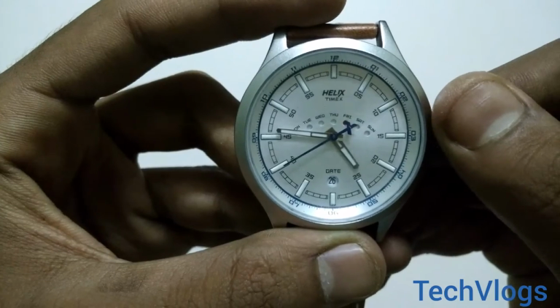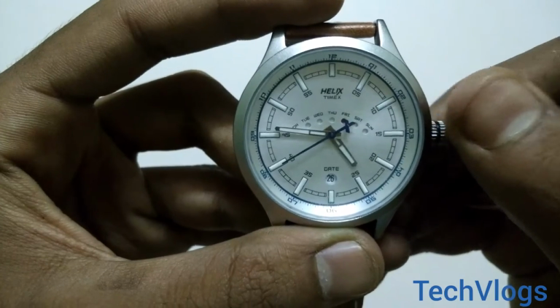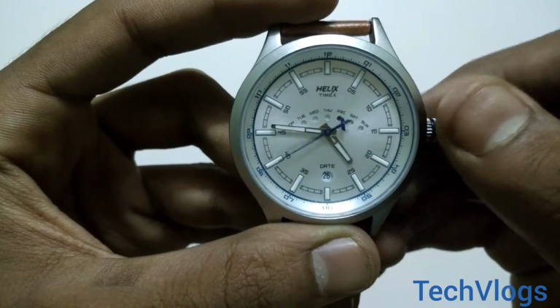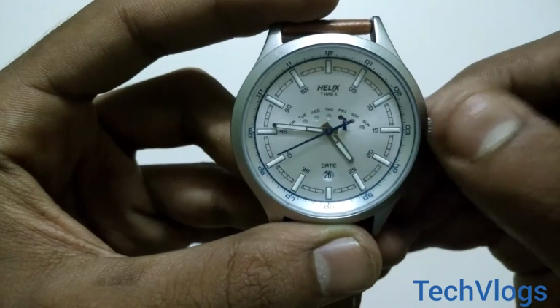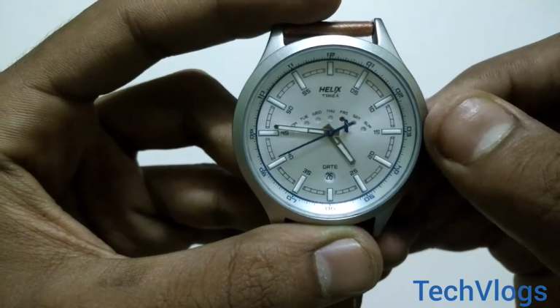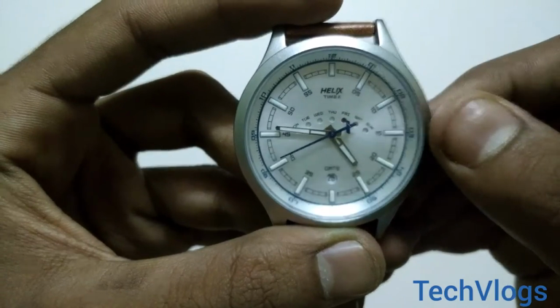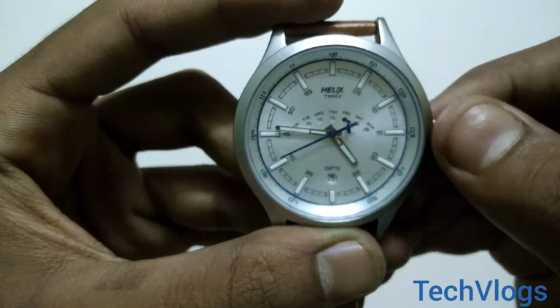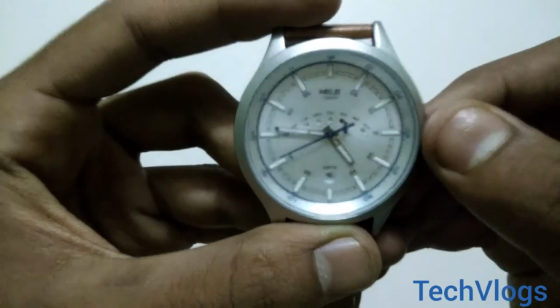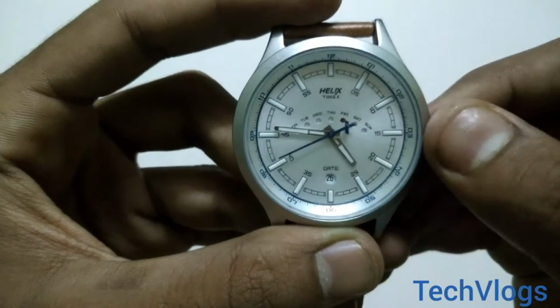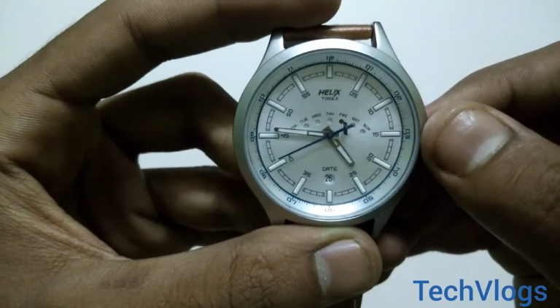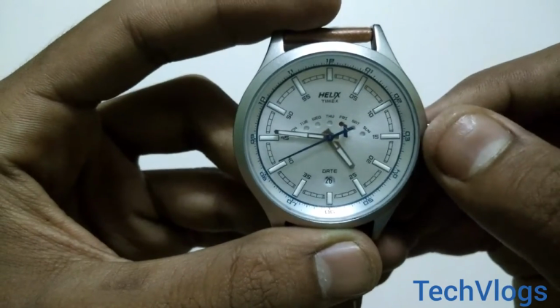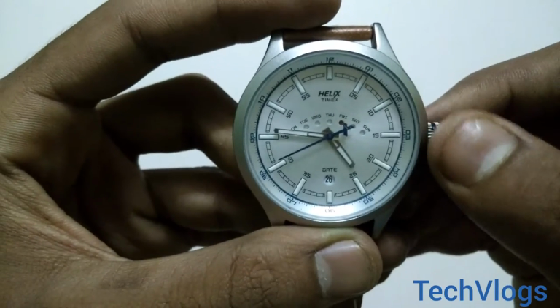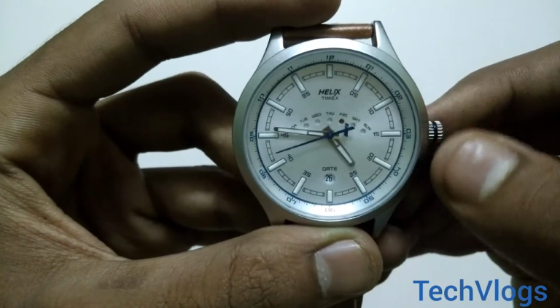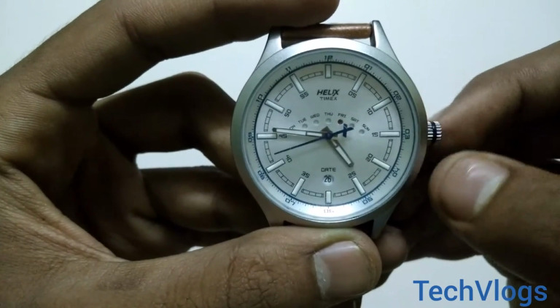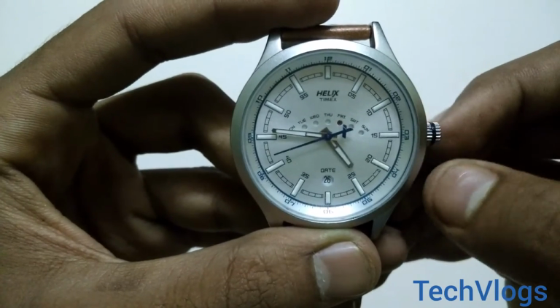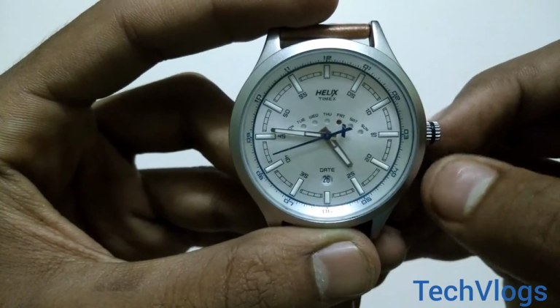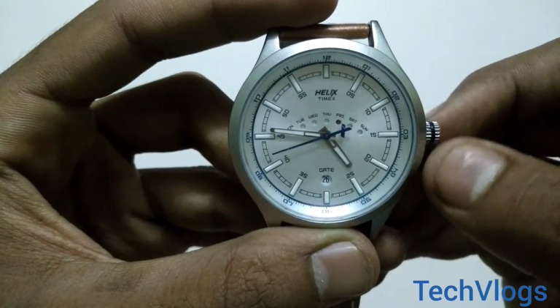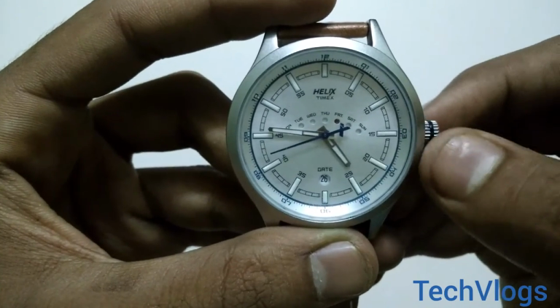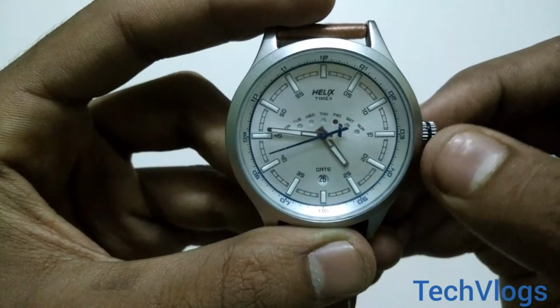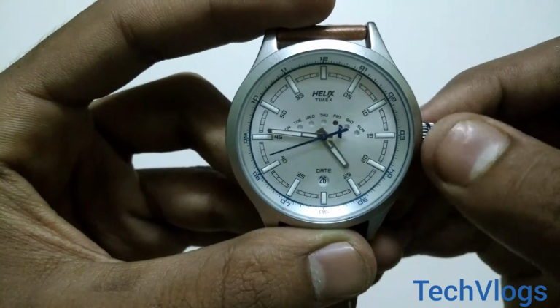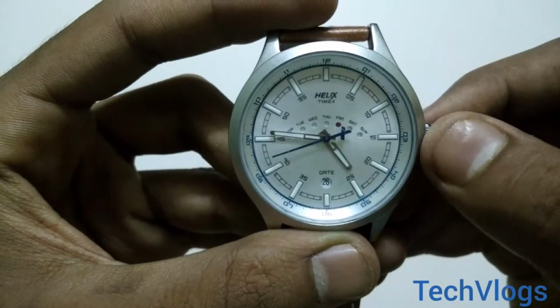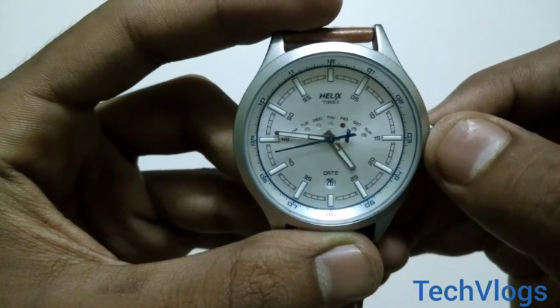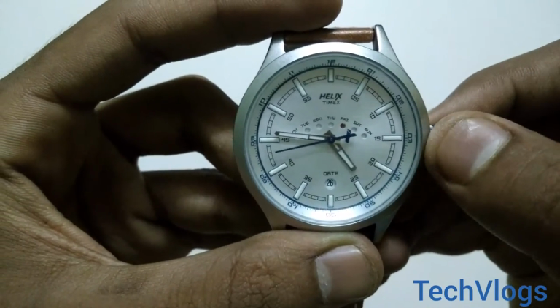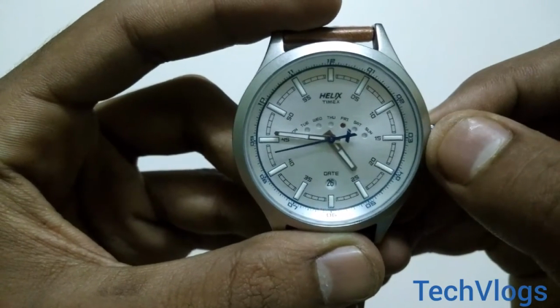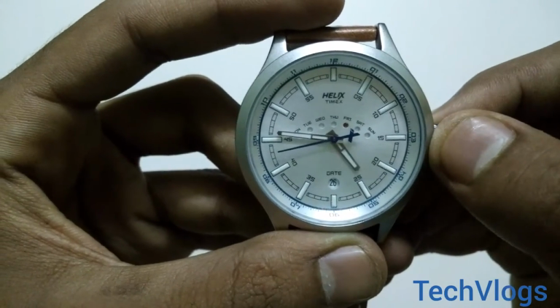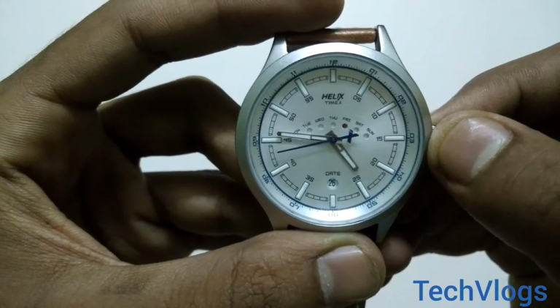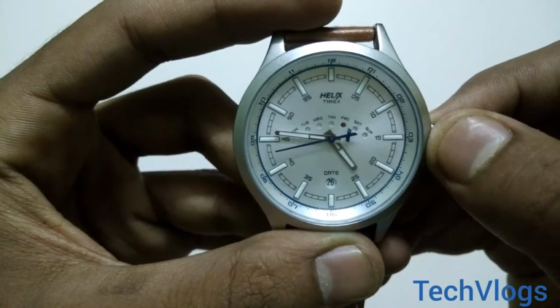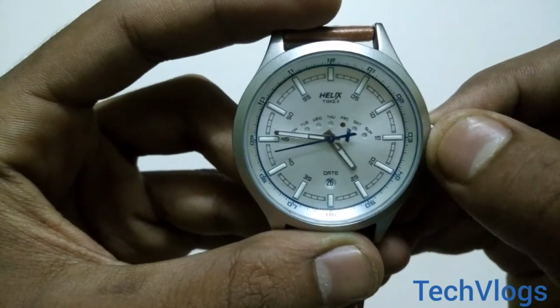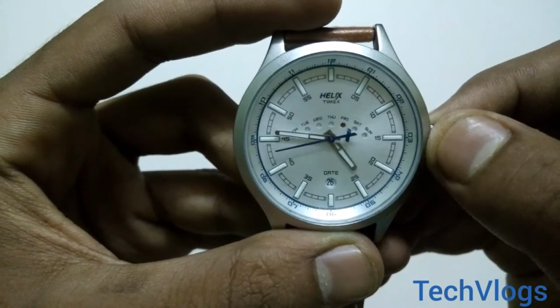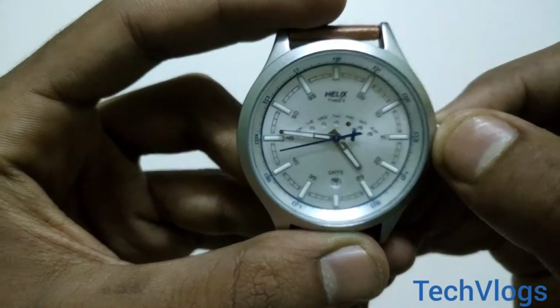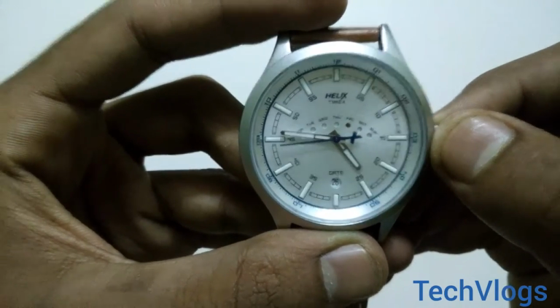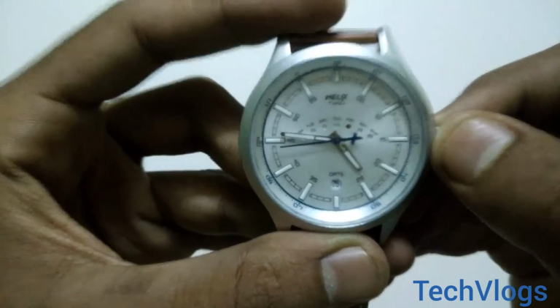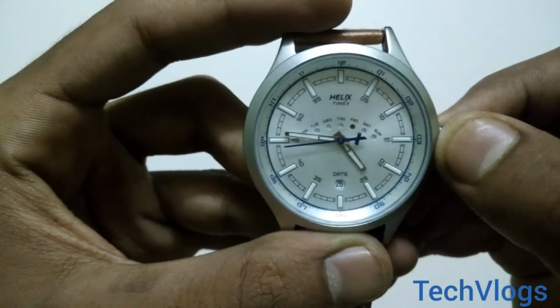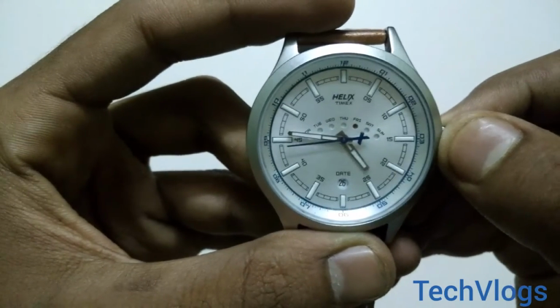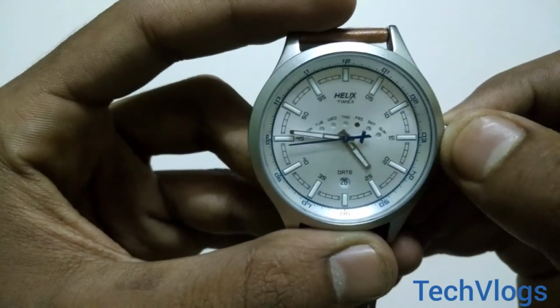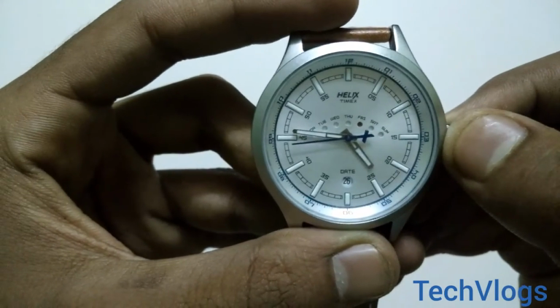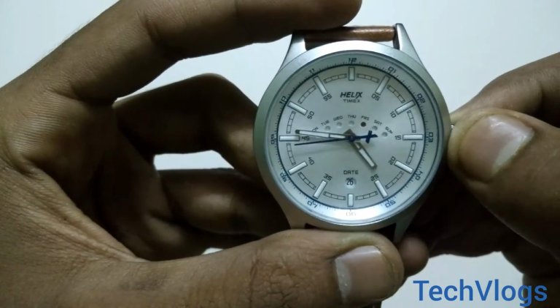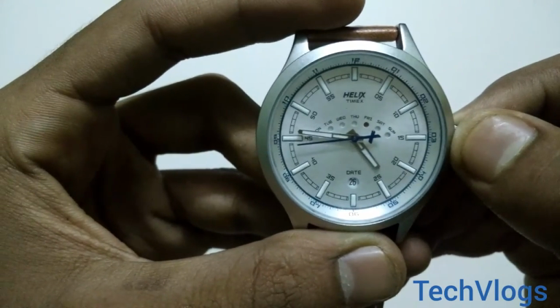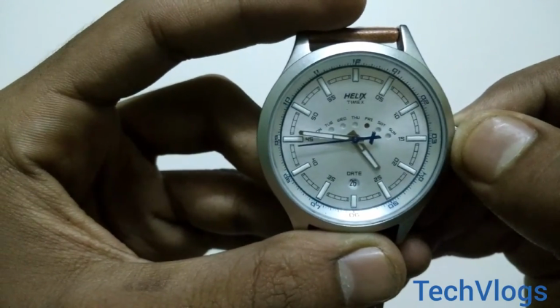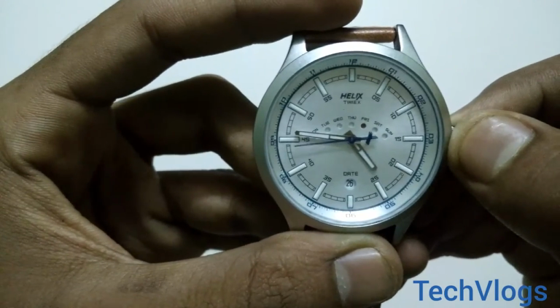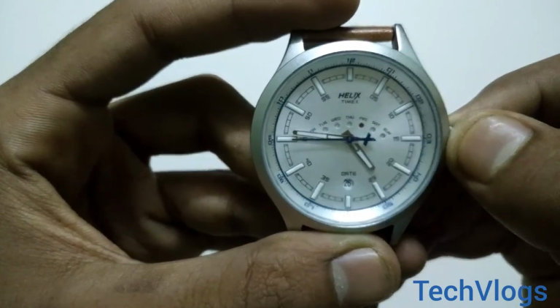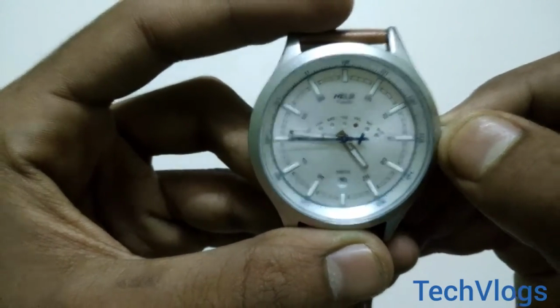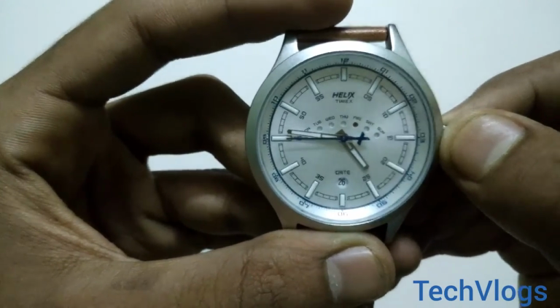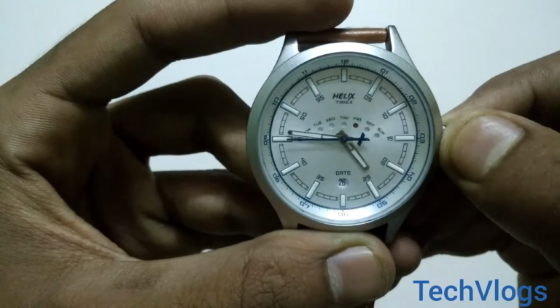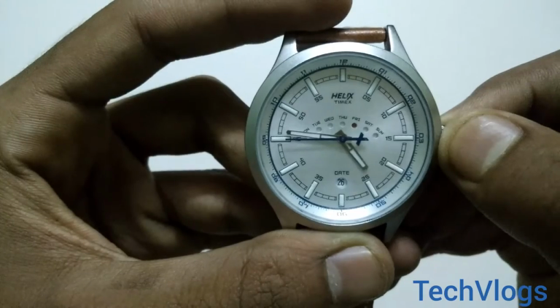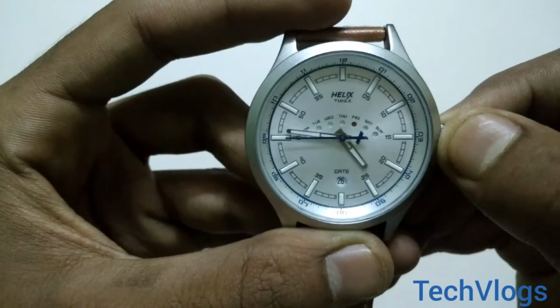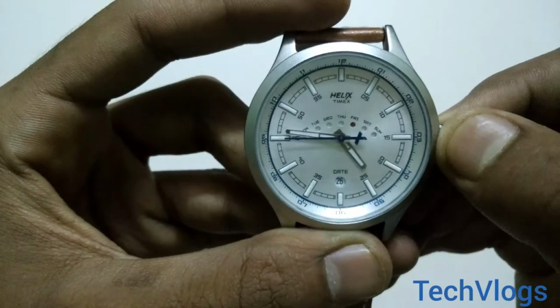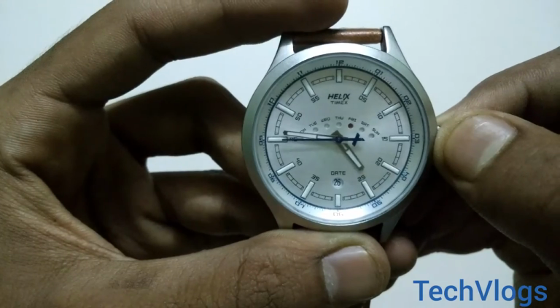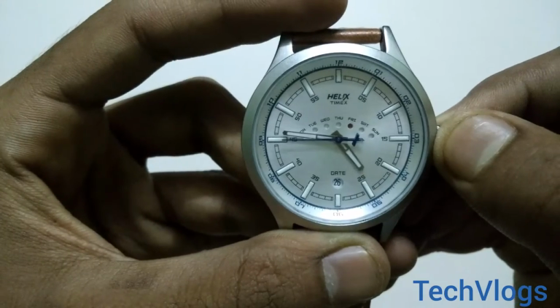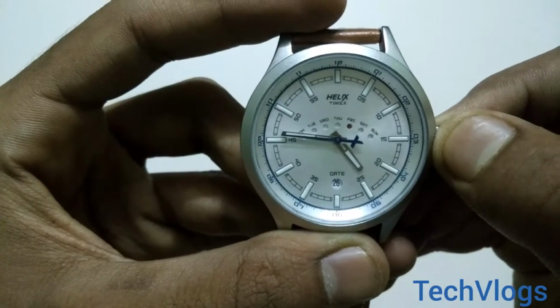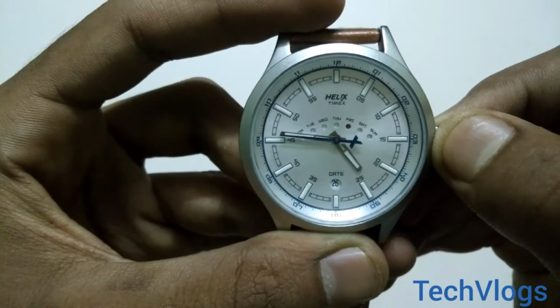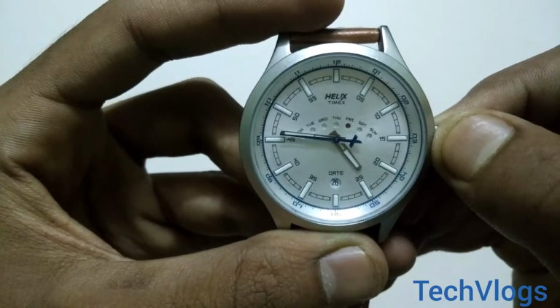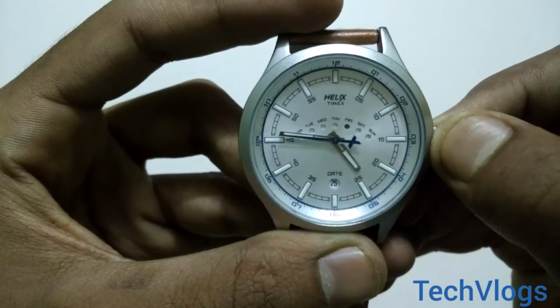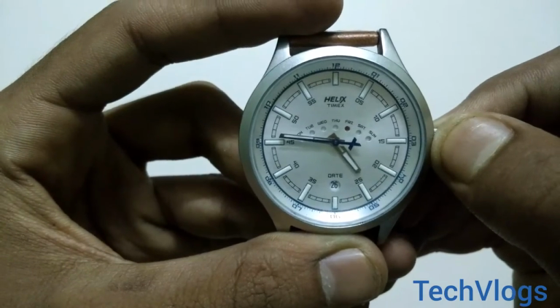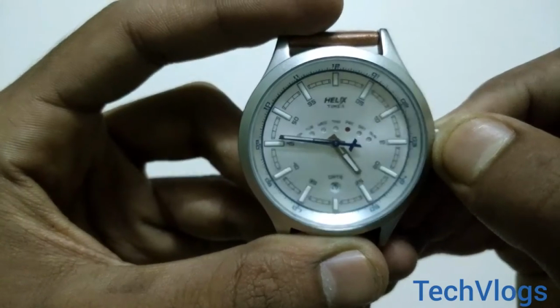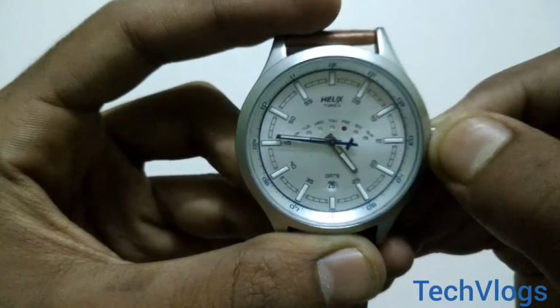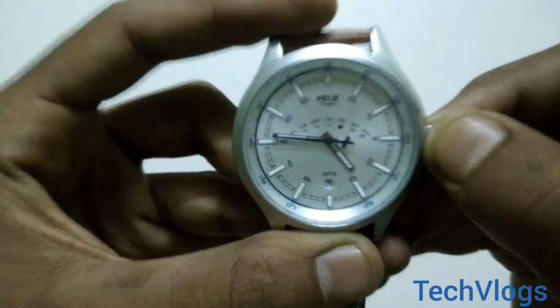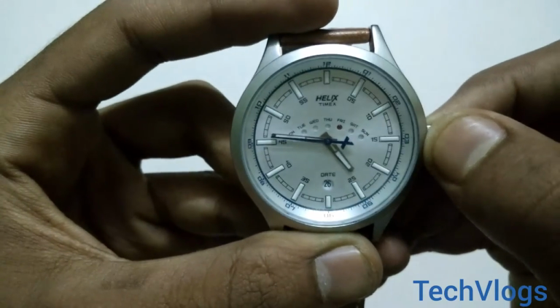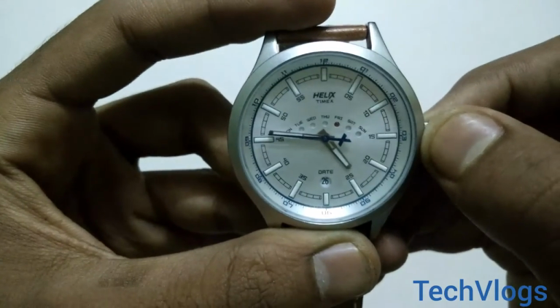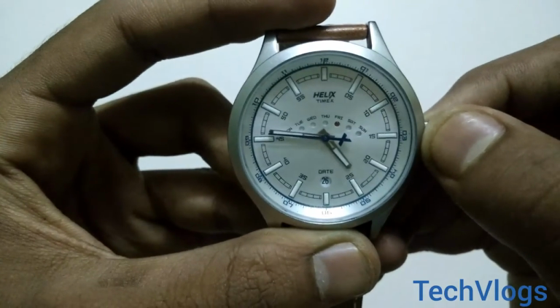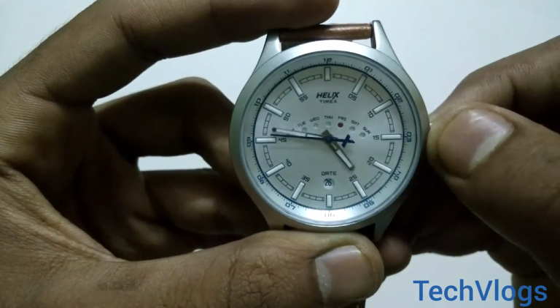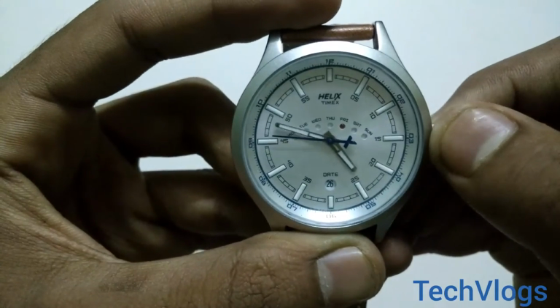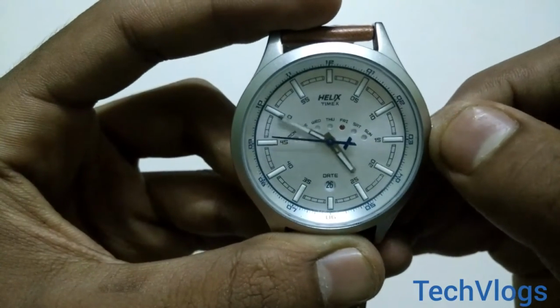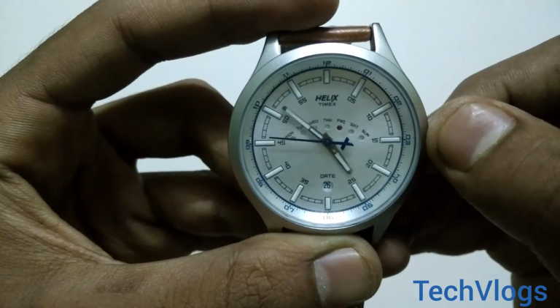If you want to change the time, then pull the wheel a little more out and rotate.